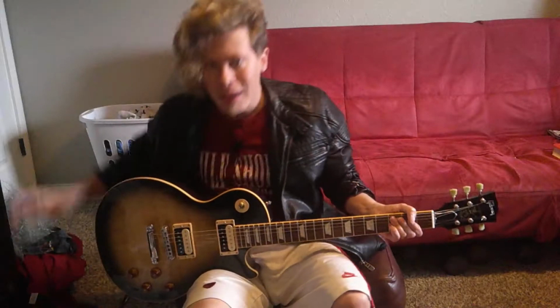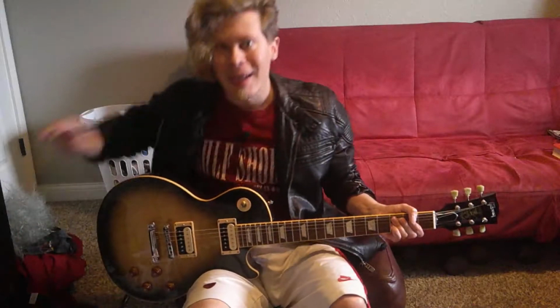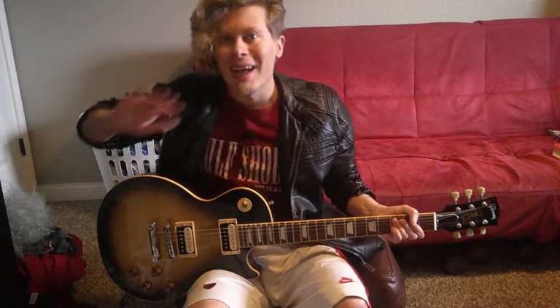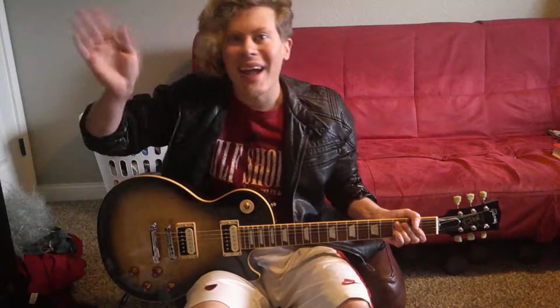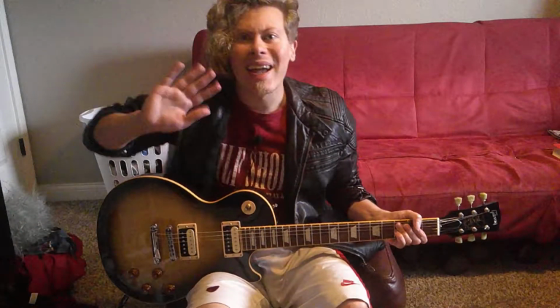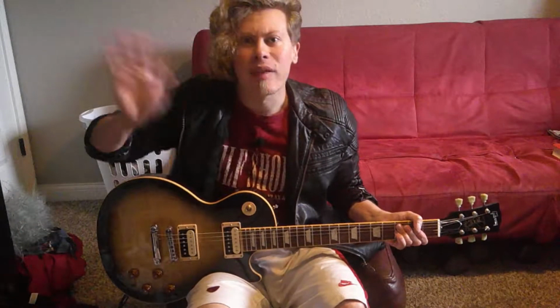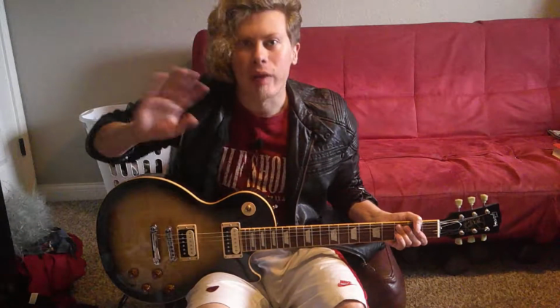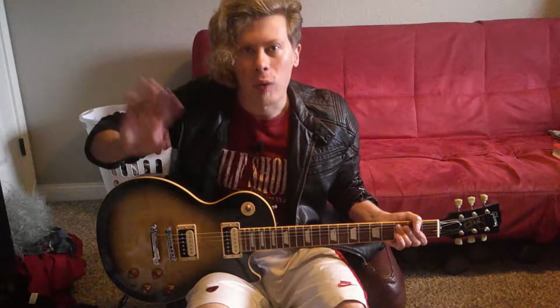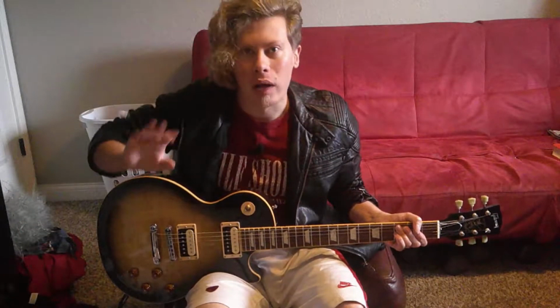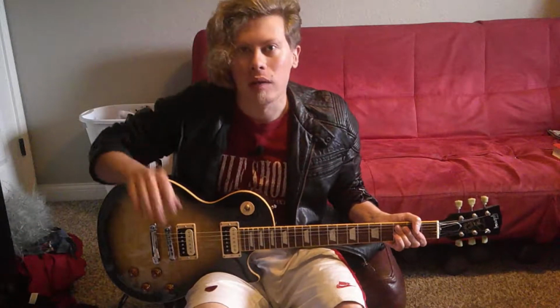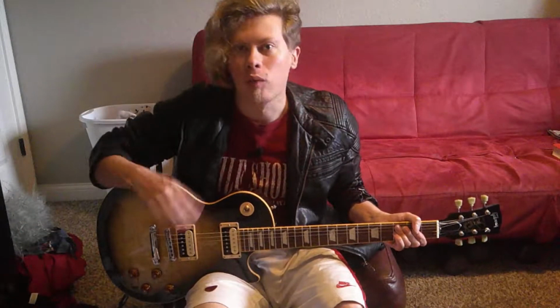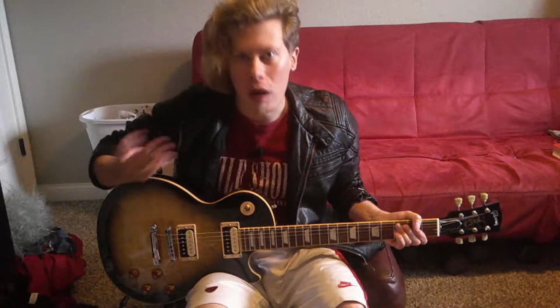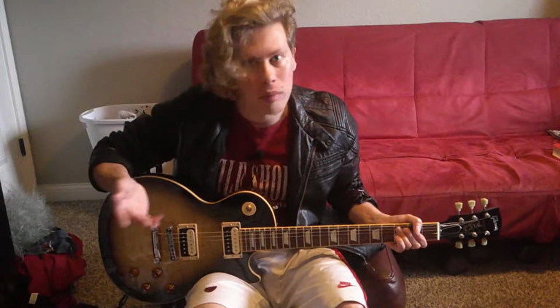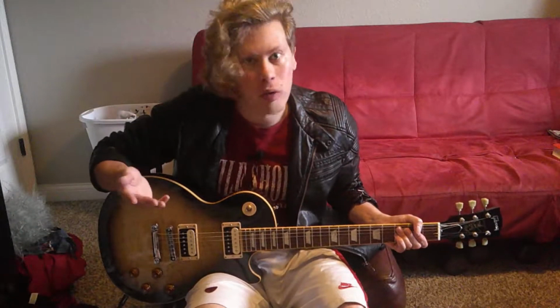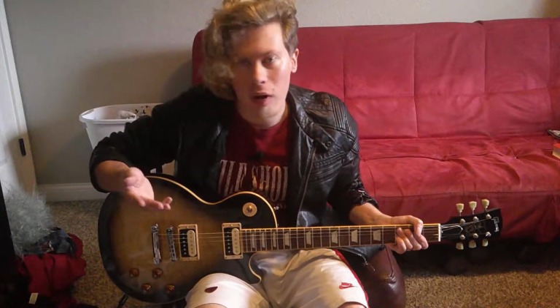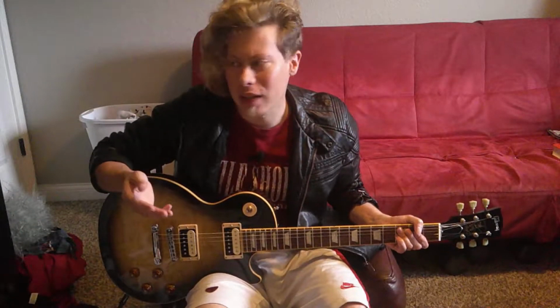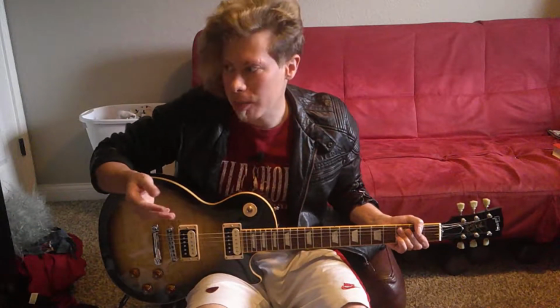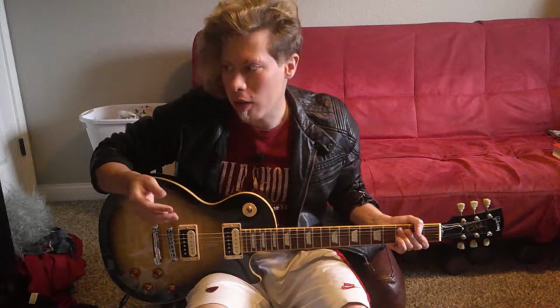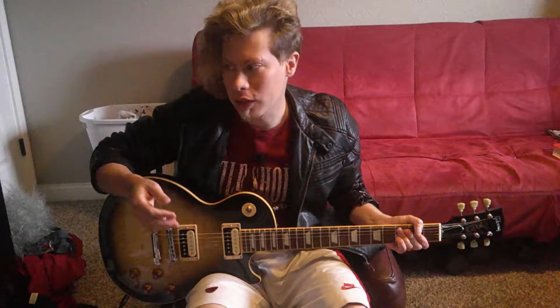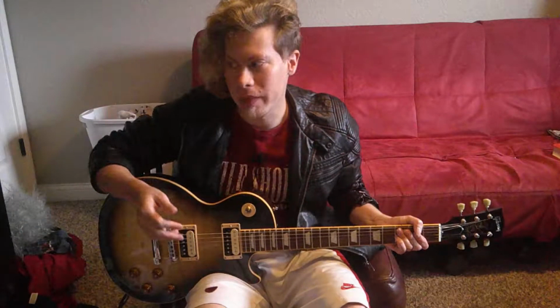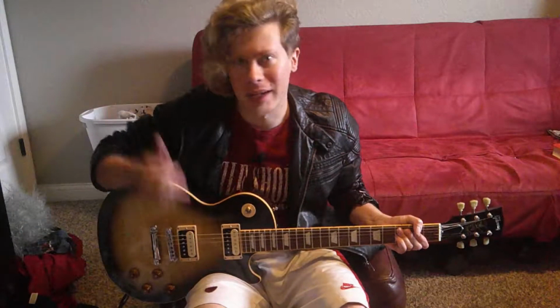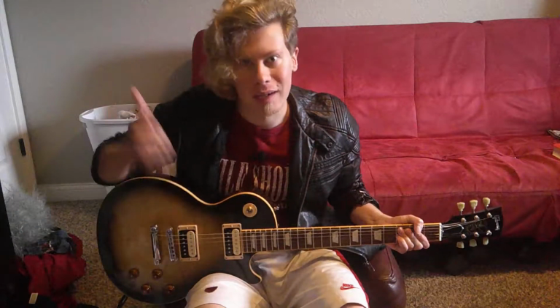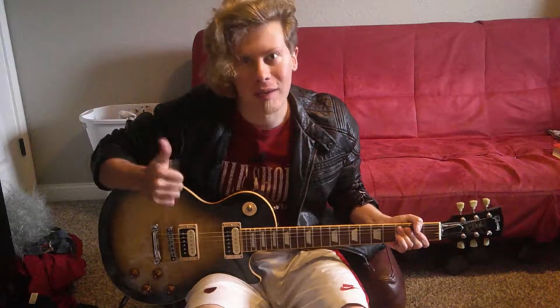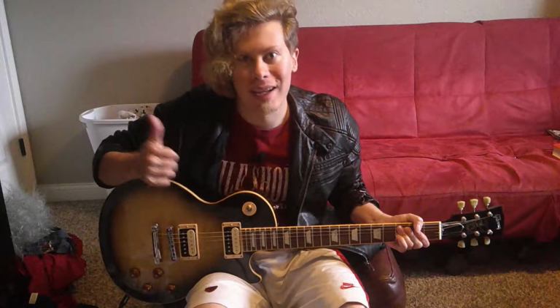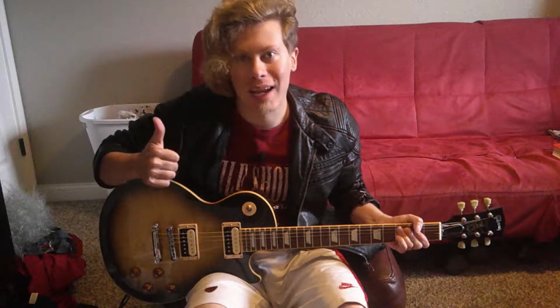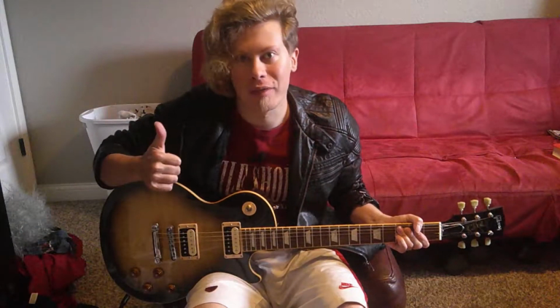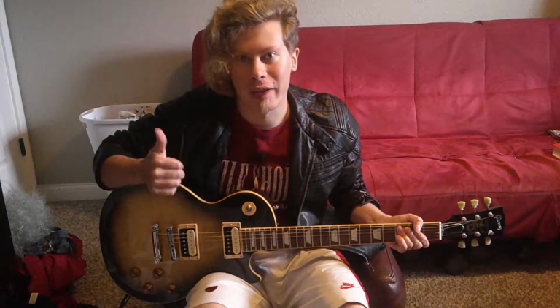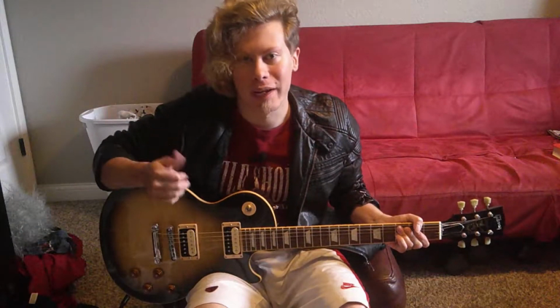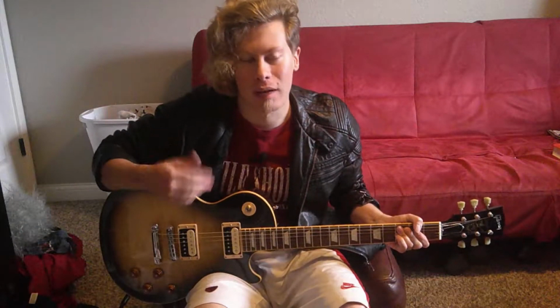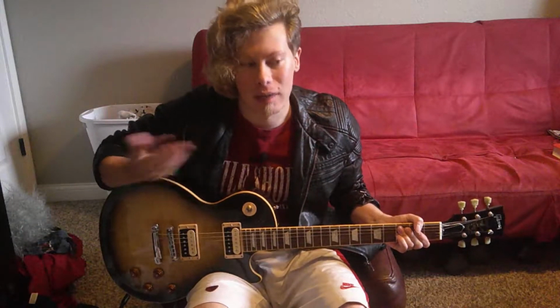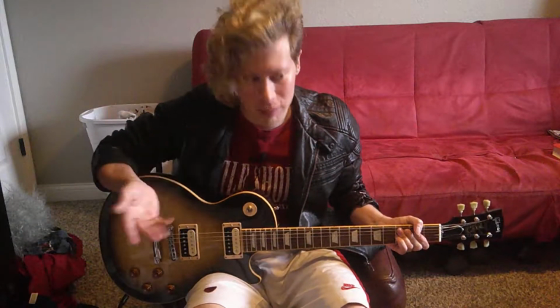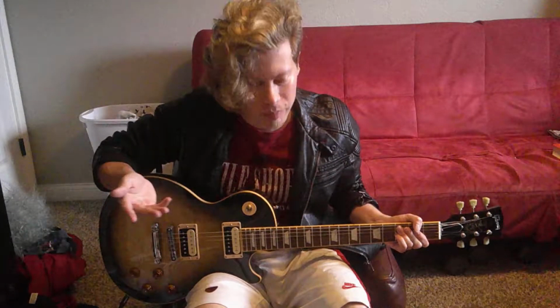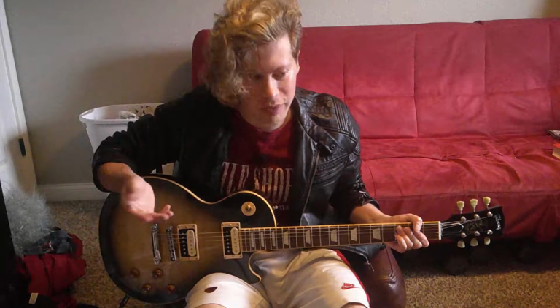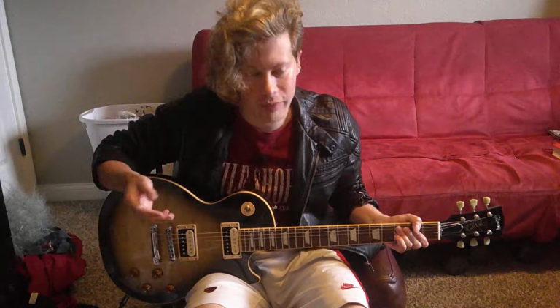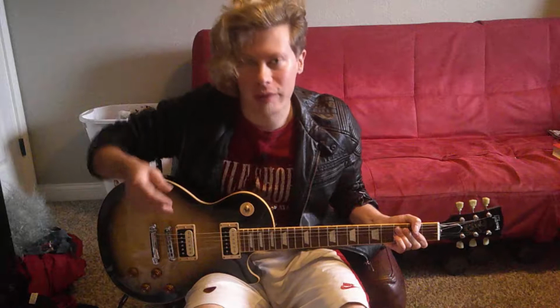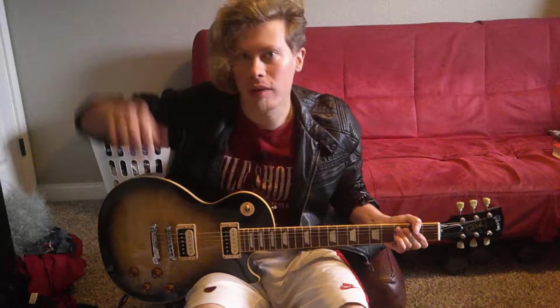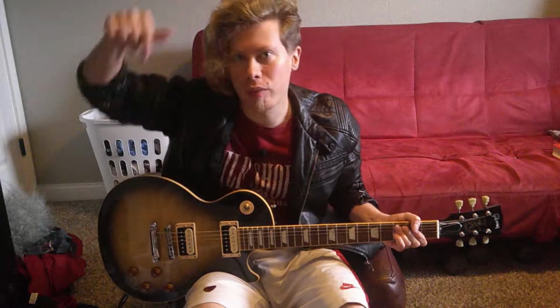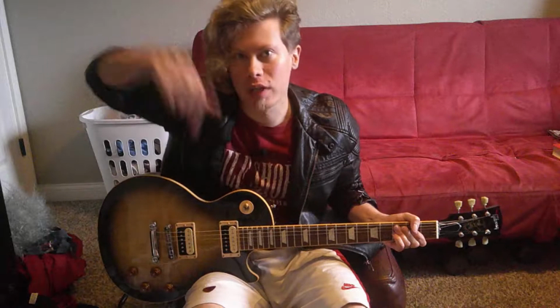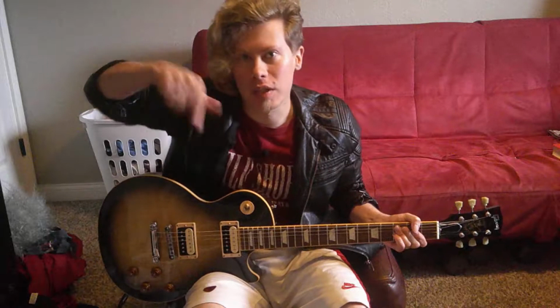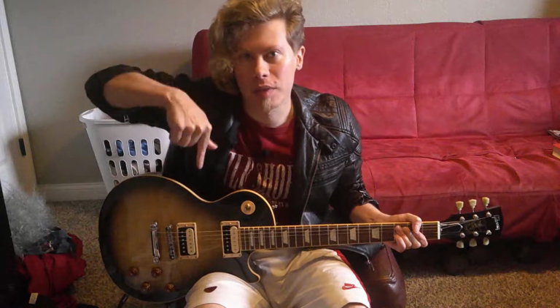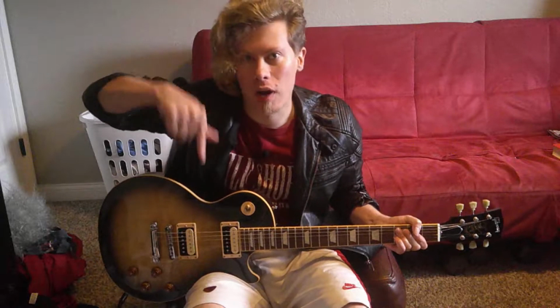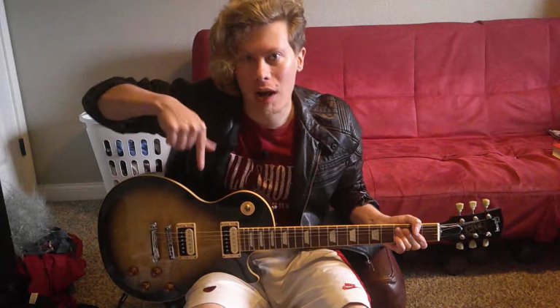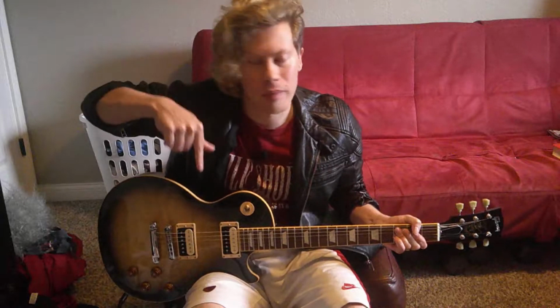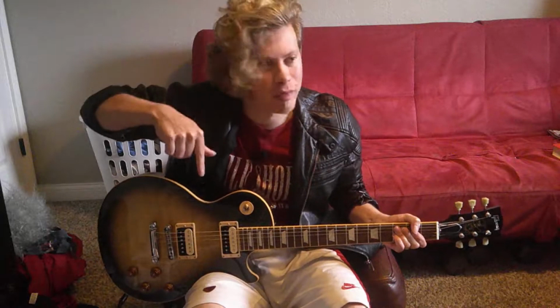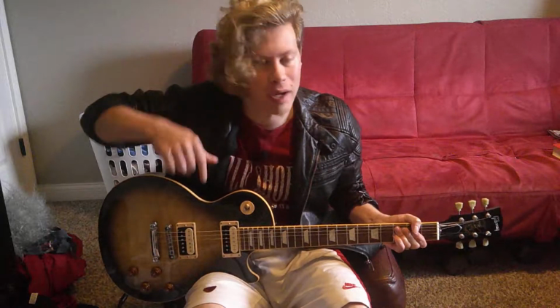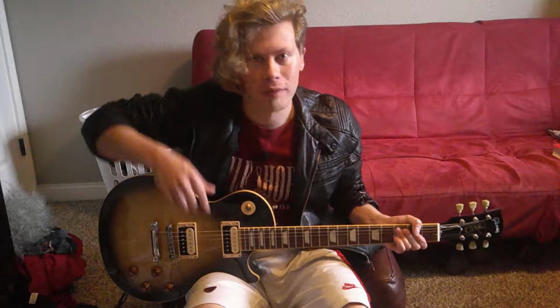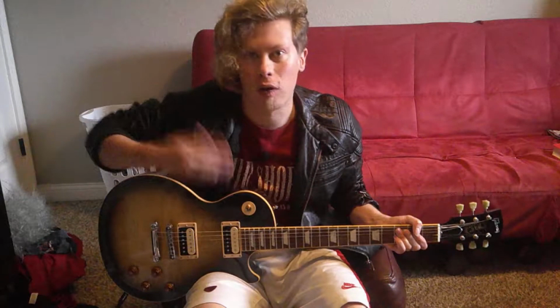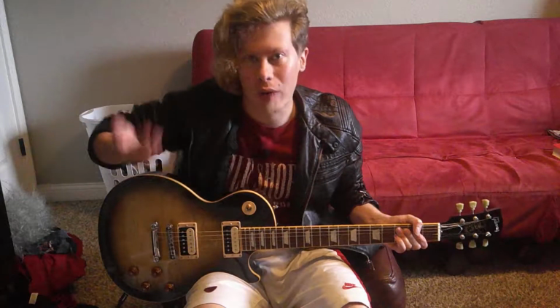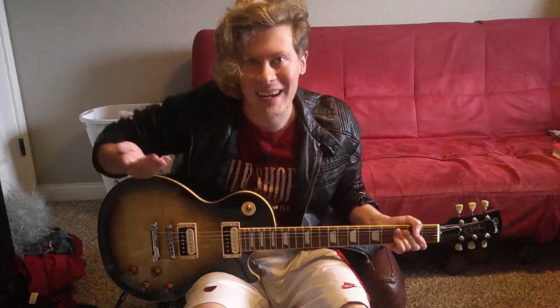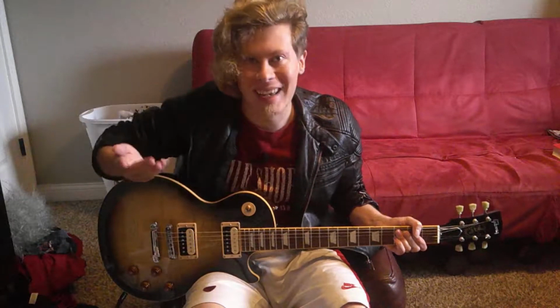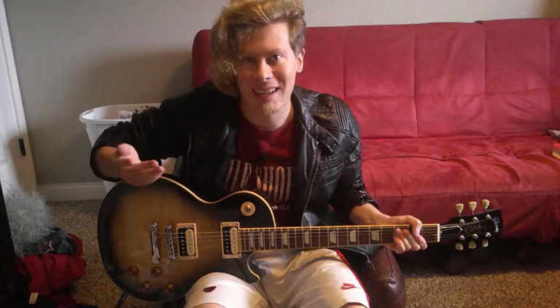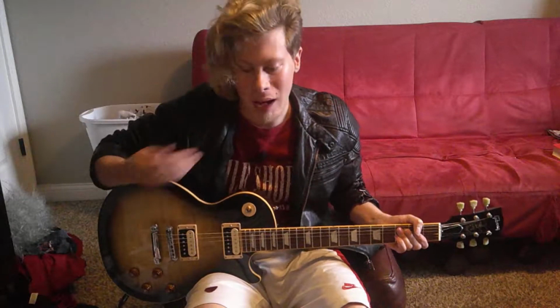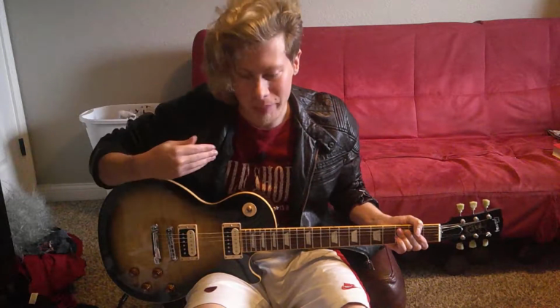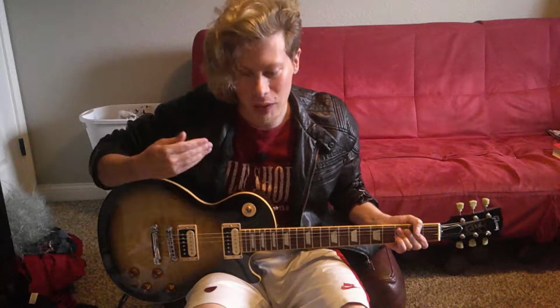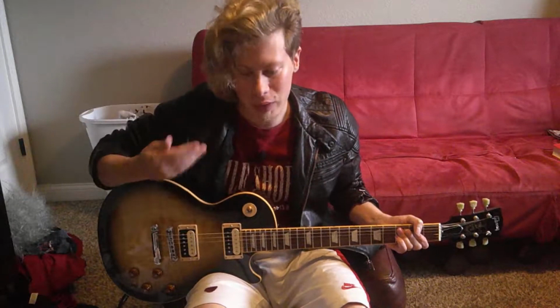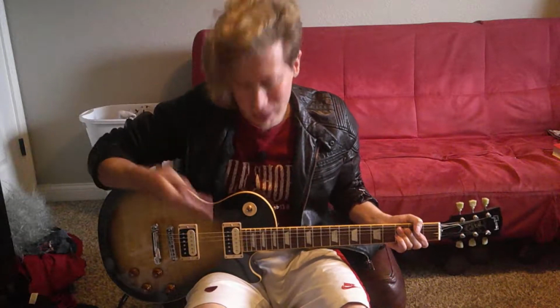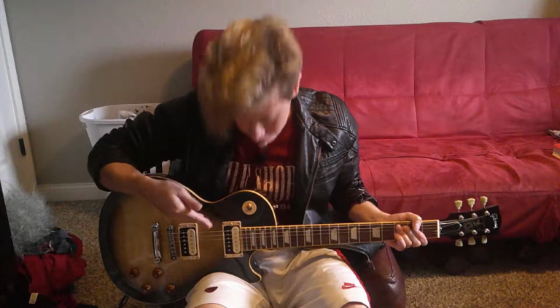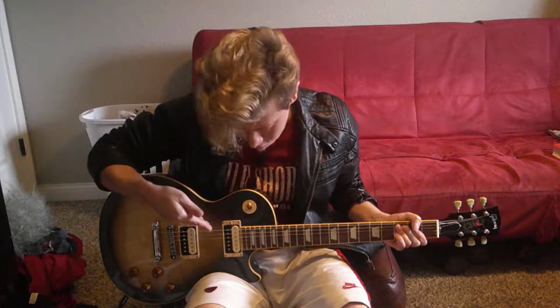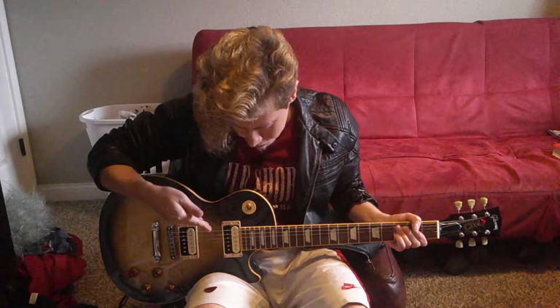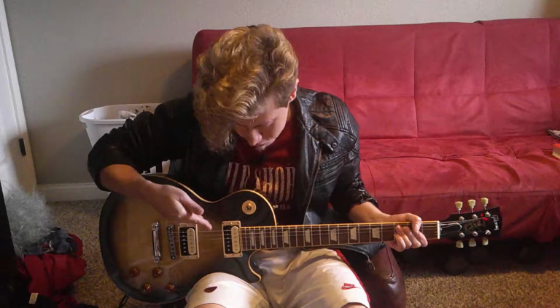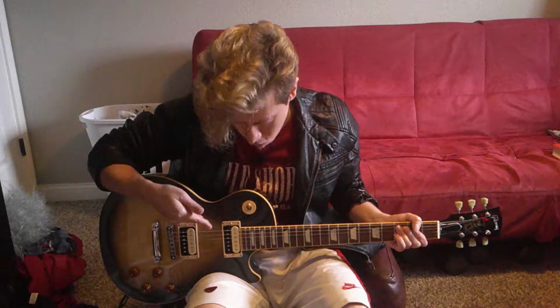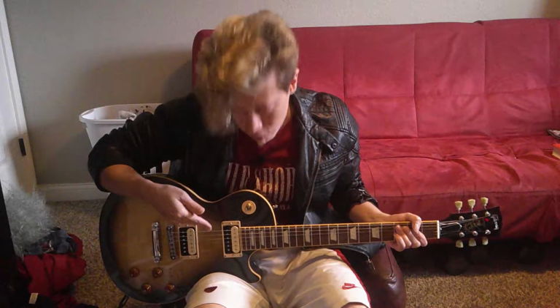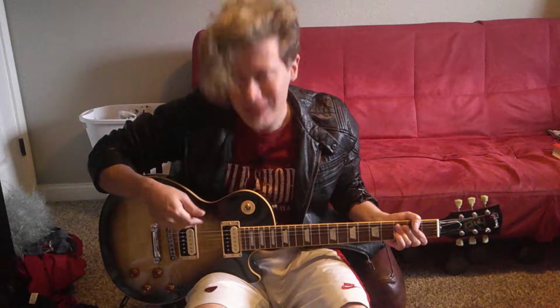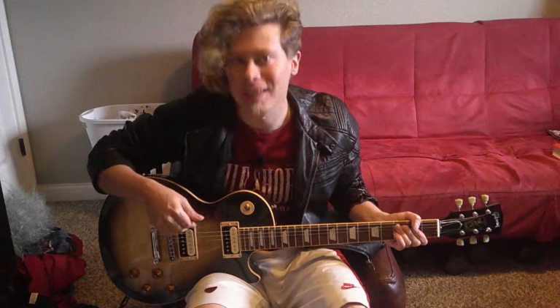Hey everyone! Welcome to Logan's Moshpig. Glad to have you here. Do me a favor and please subscribe if you haven't already. I'm here with another guitar lesson.